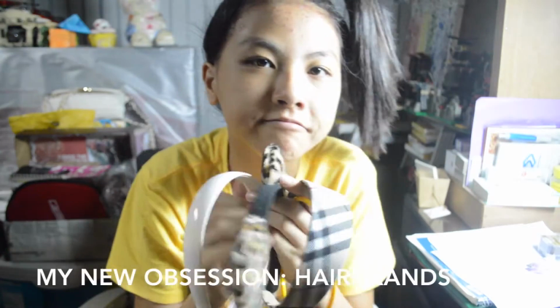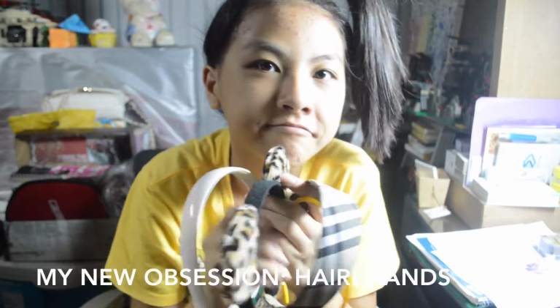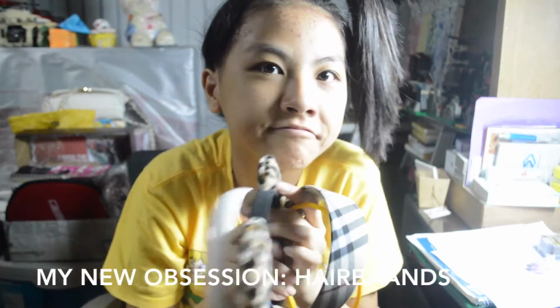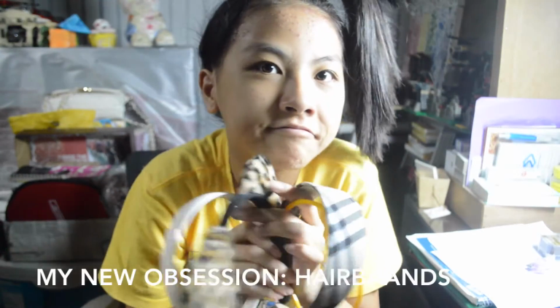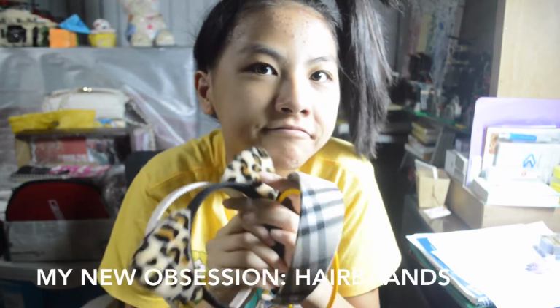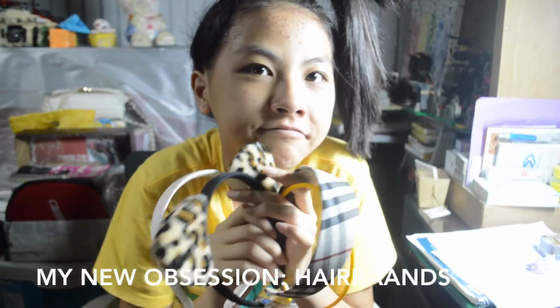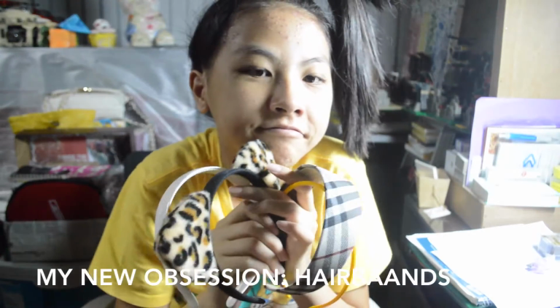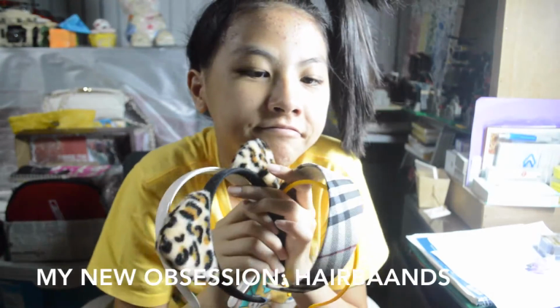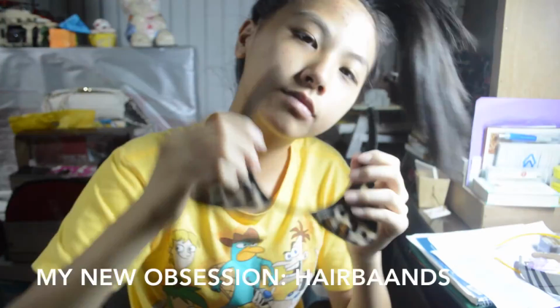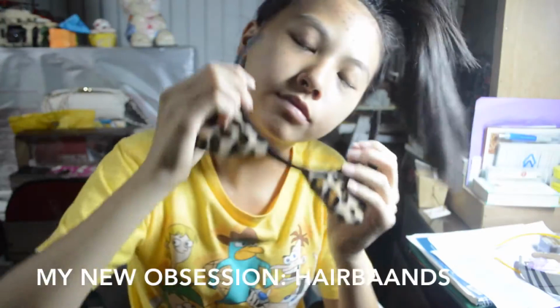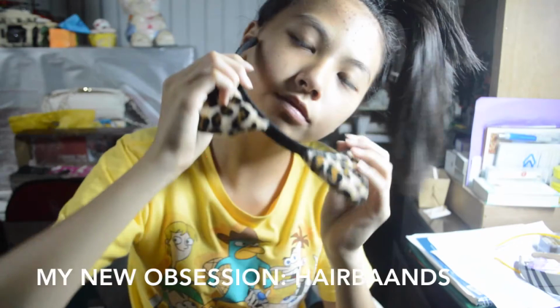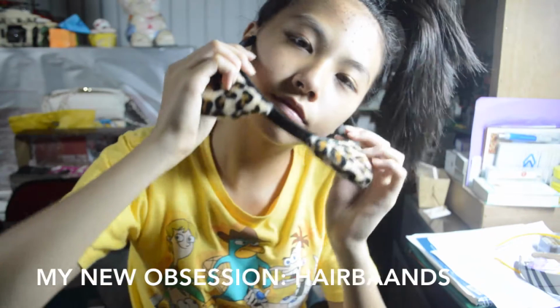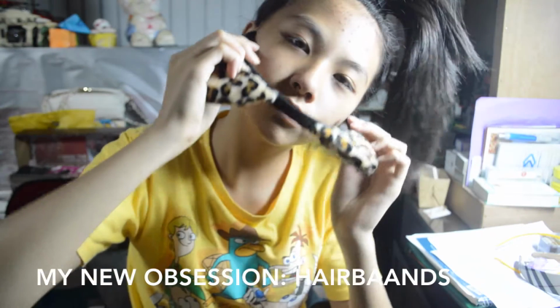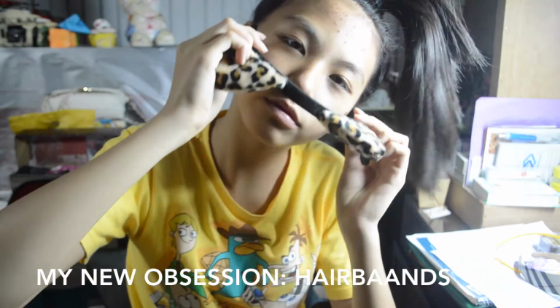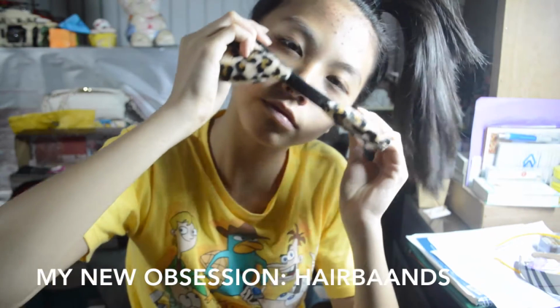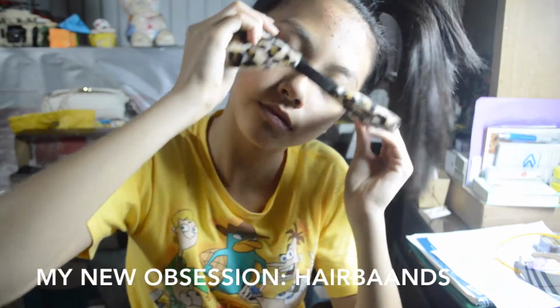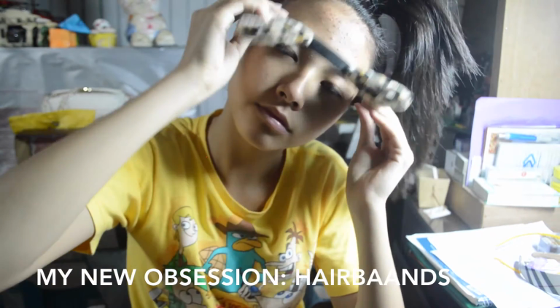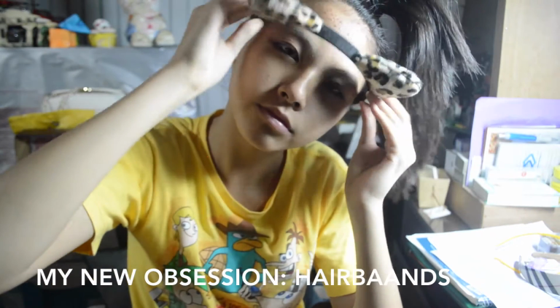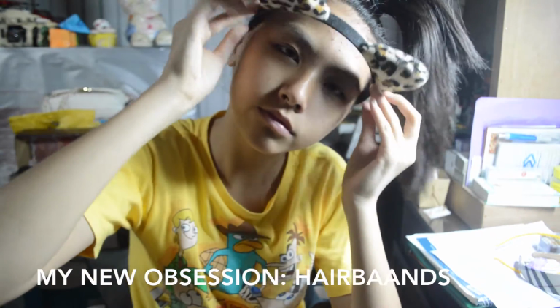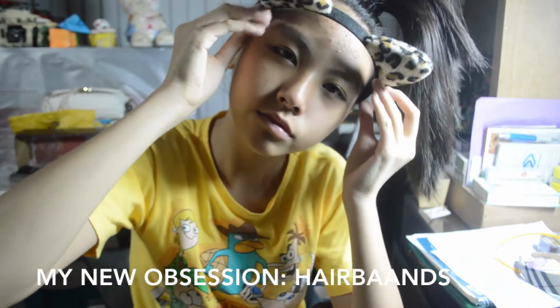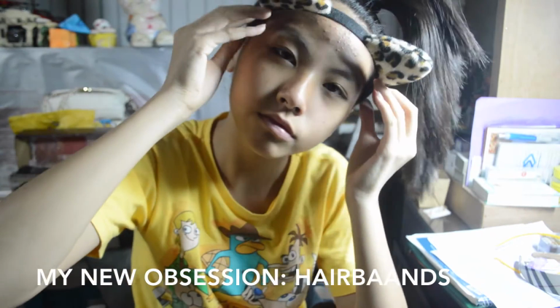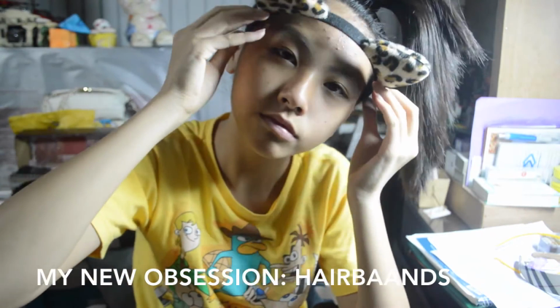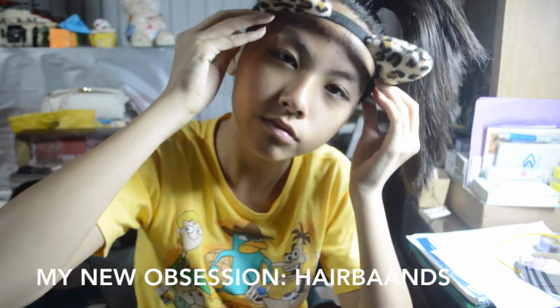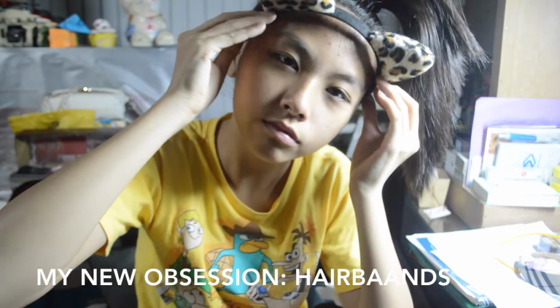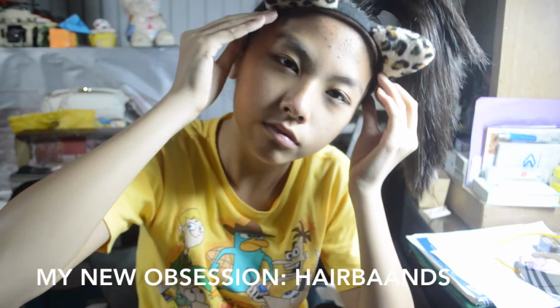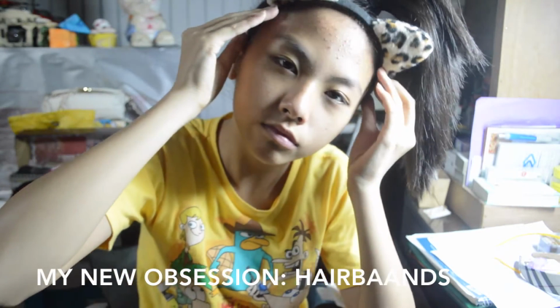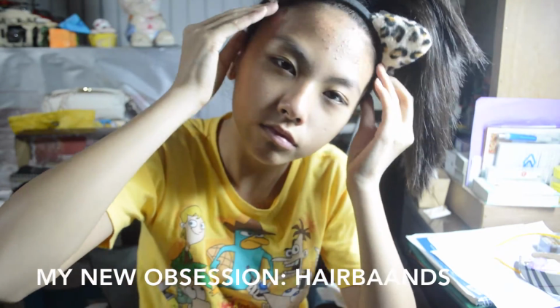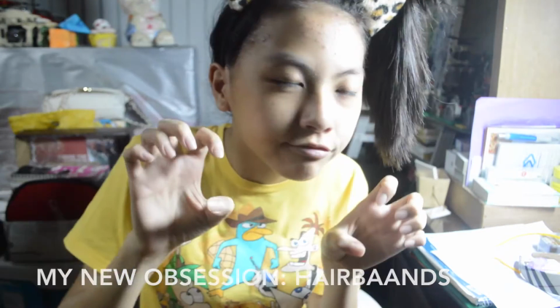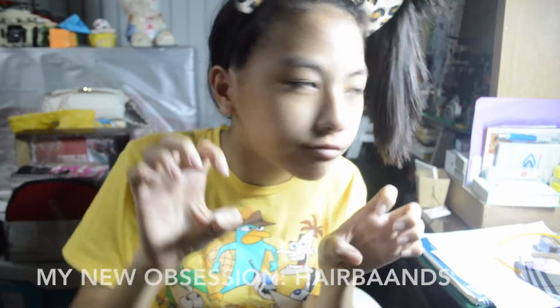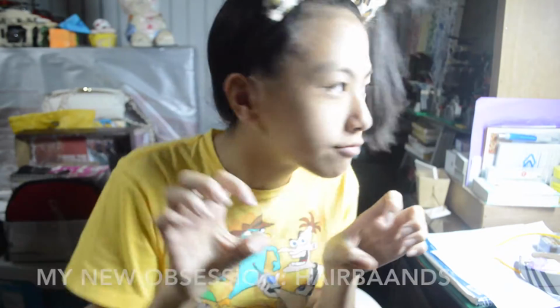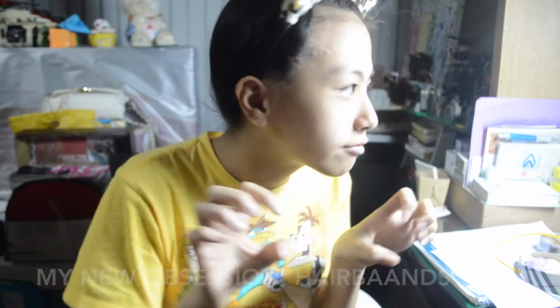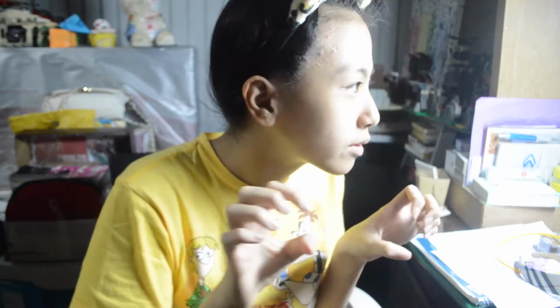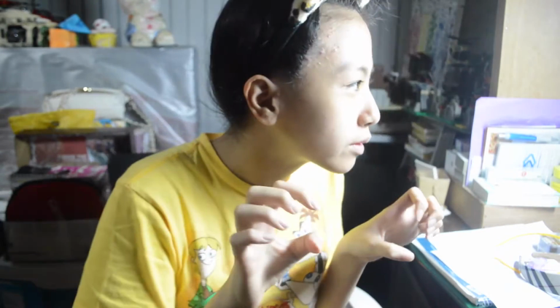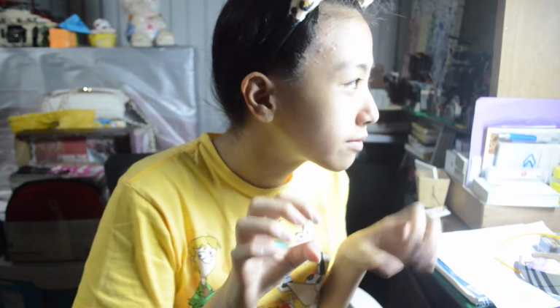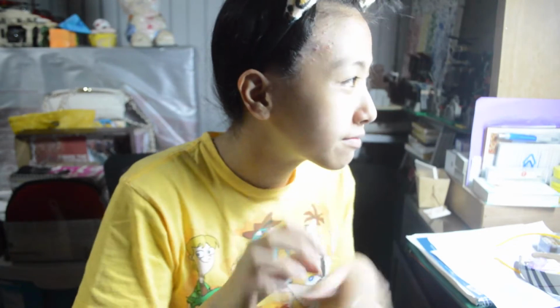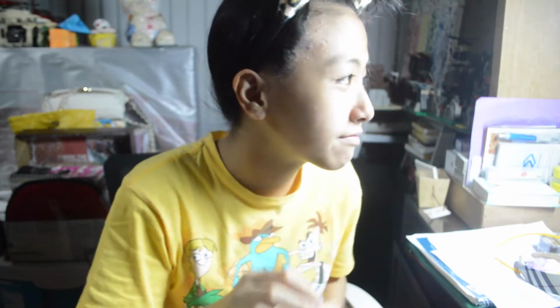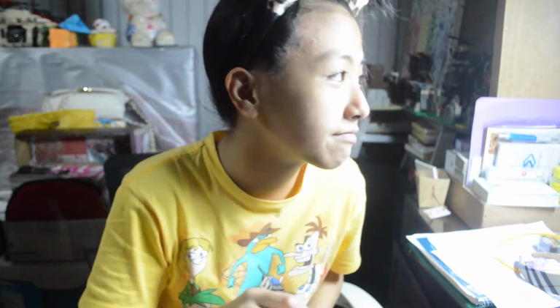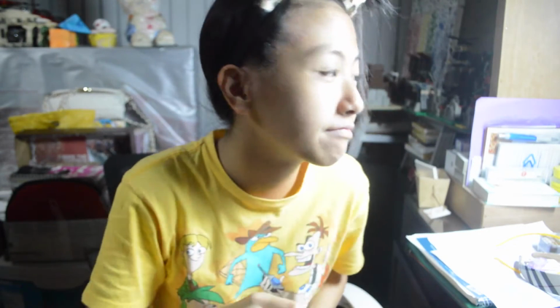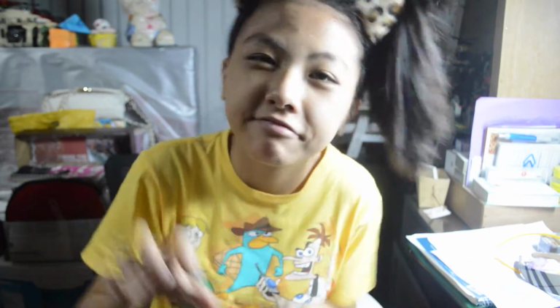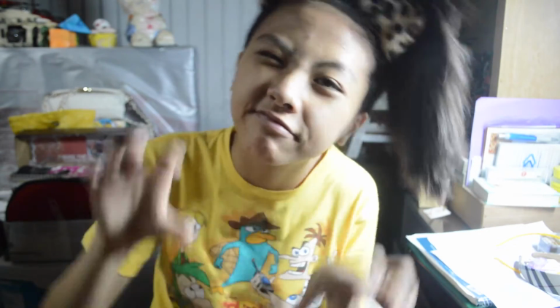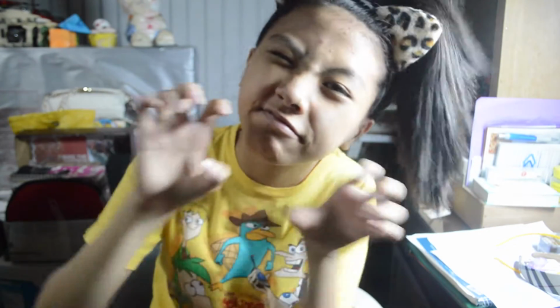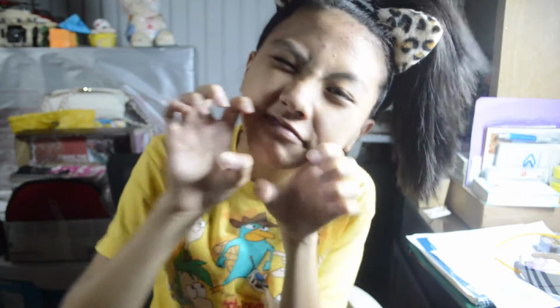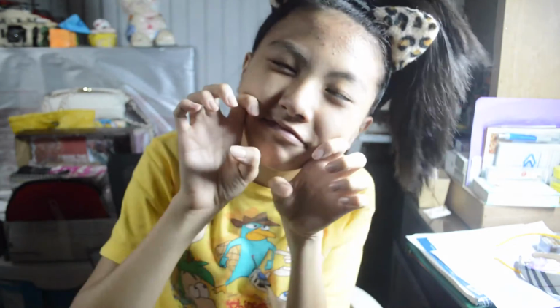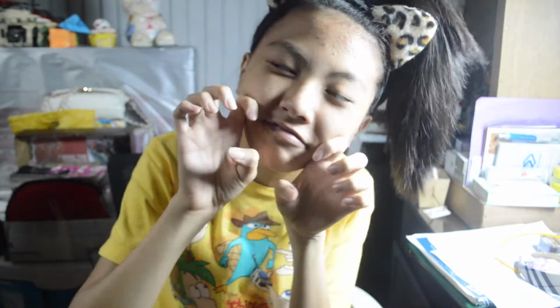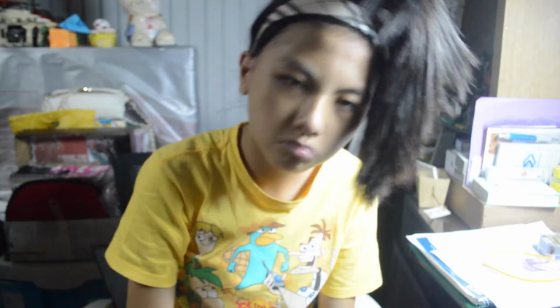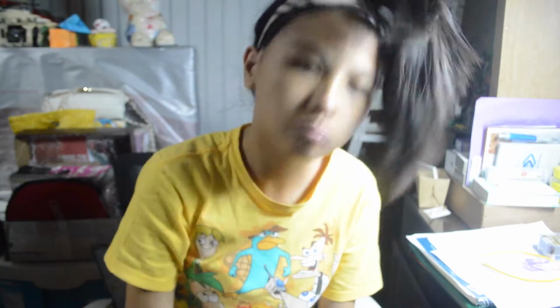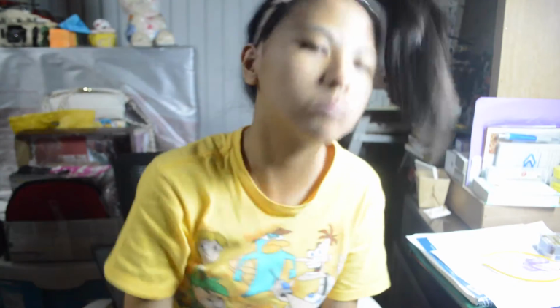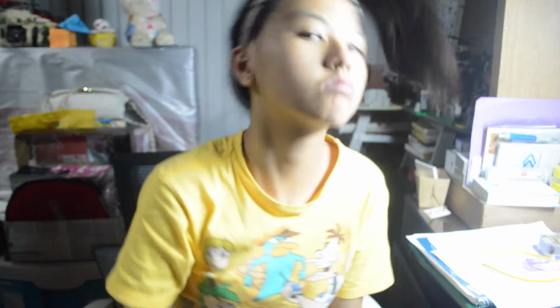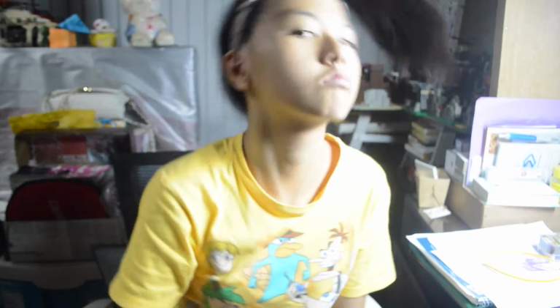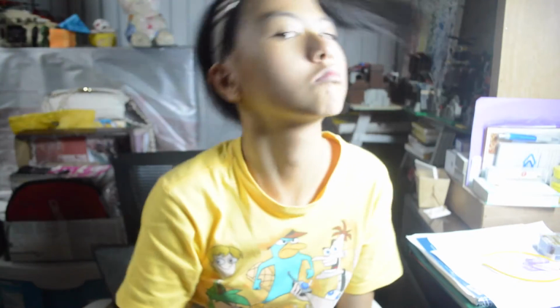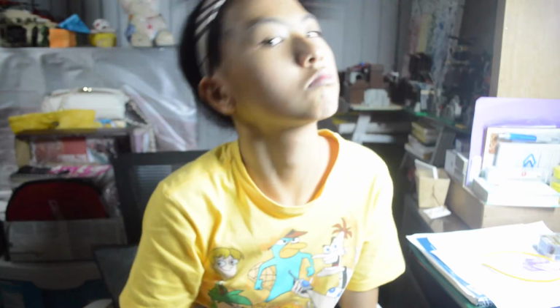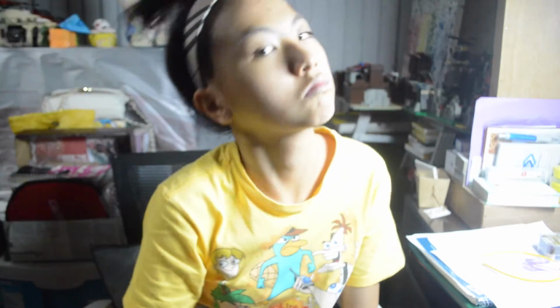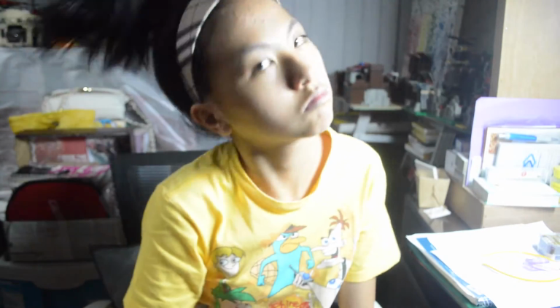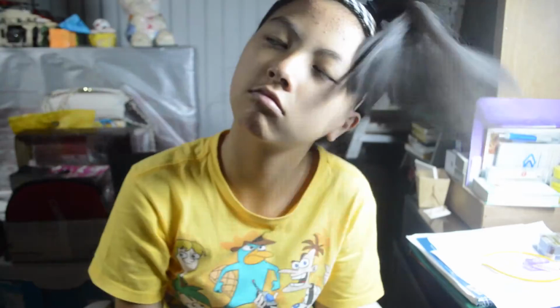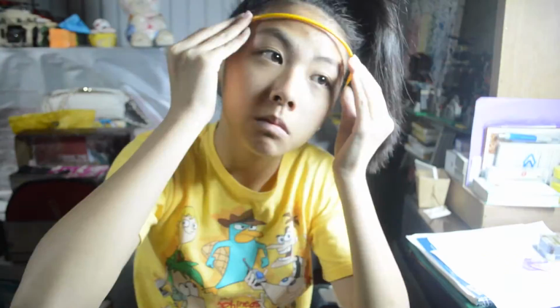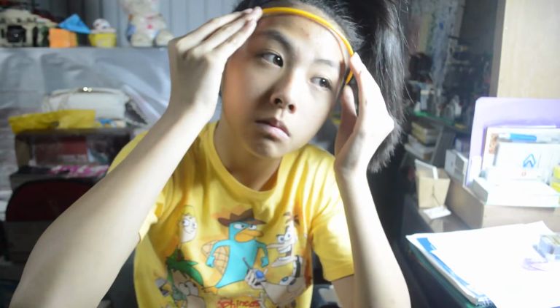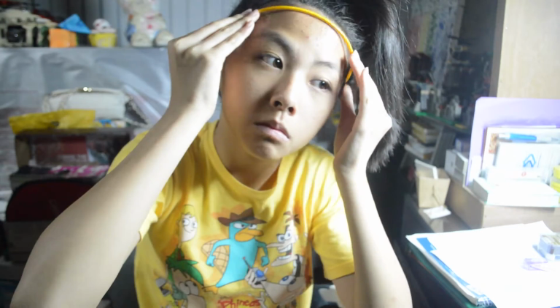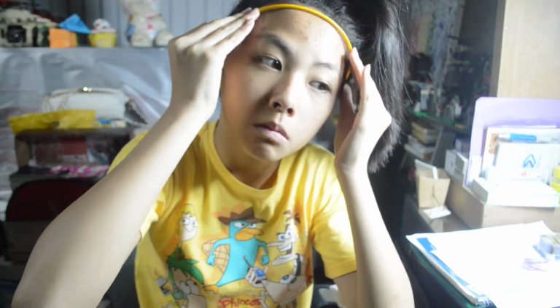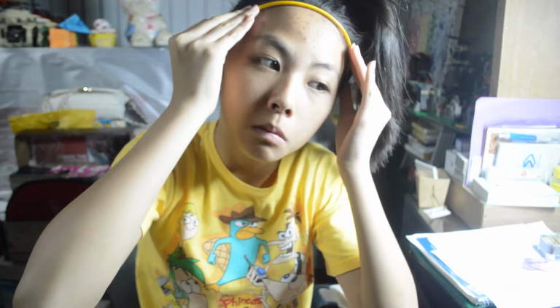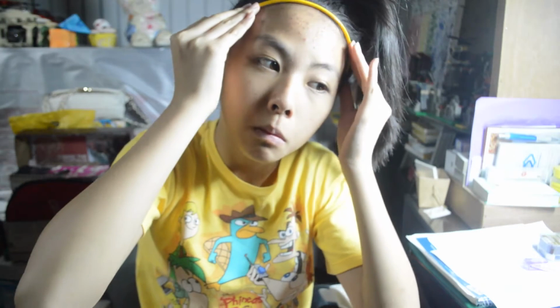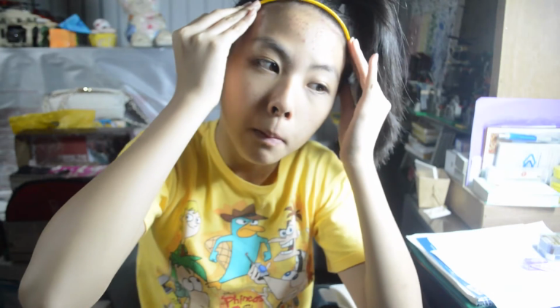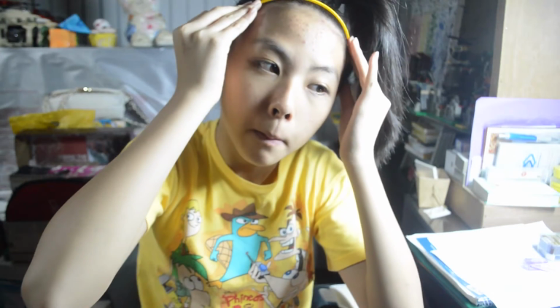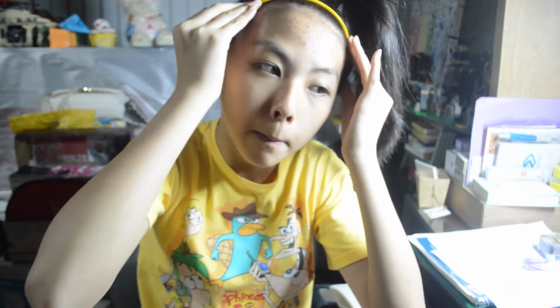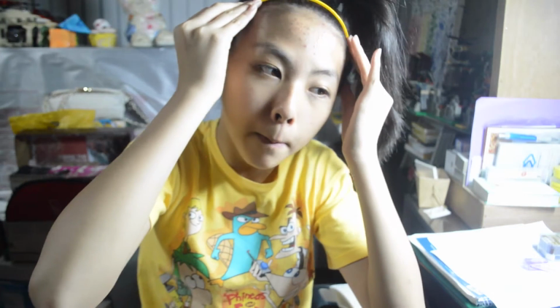Next is a super important part: hair bands. They can help so much — by simply just wearing them, they get your hair out of your face.